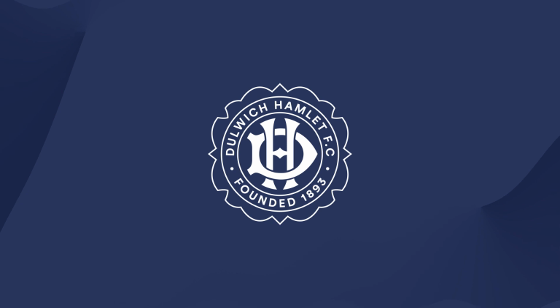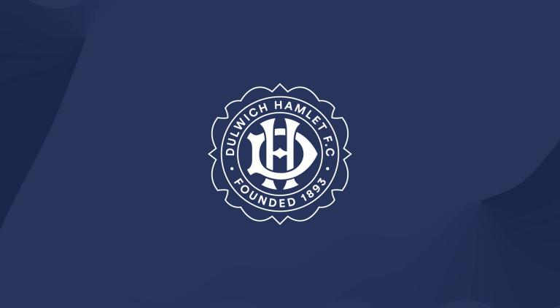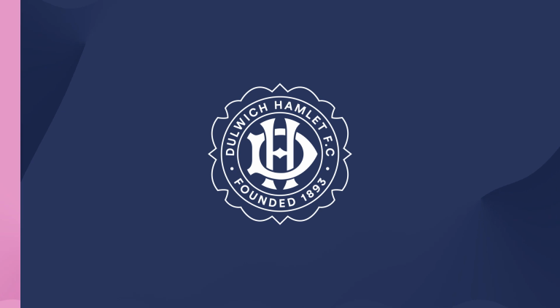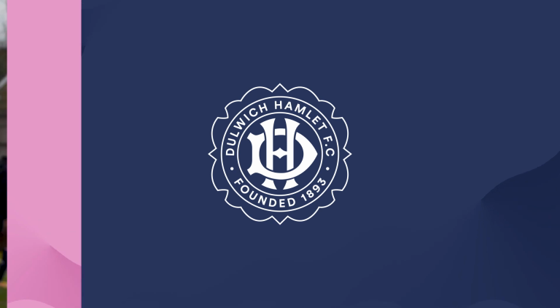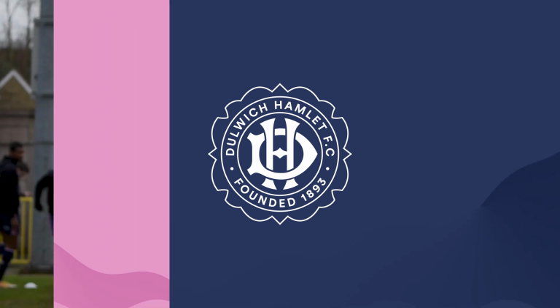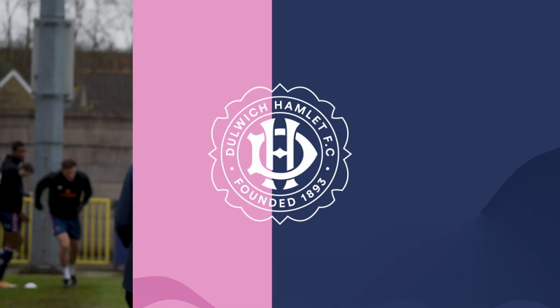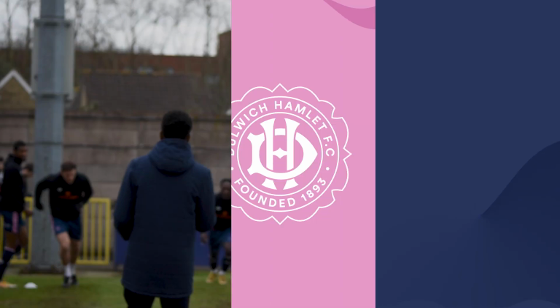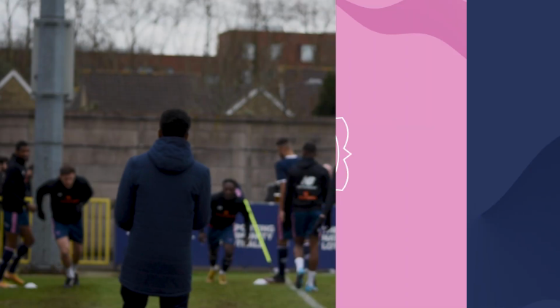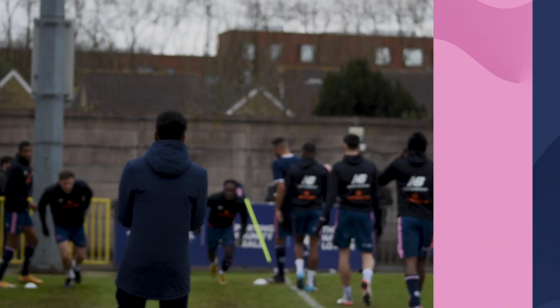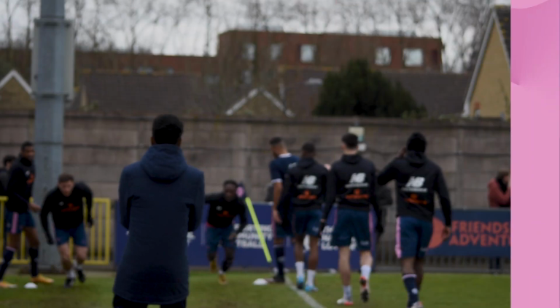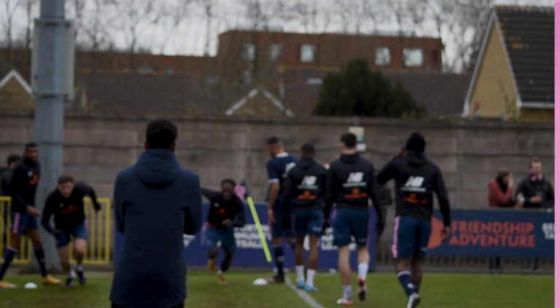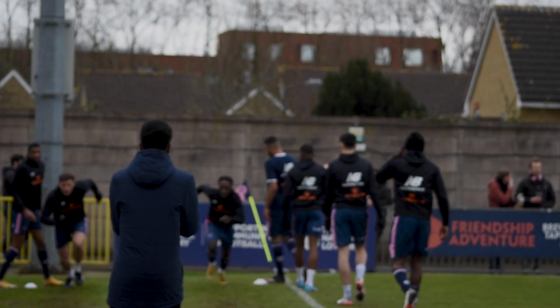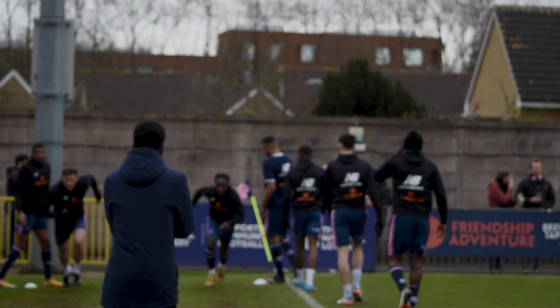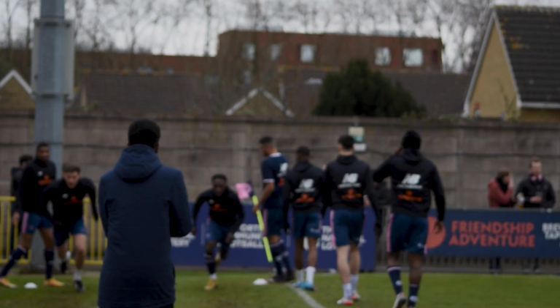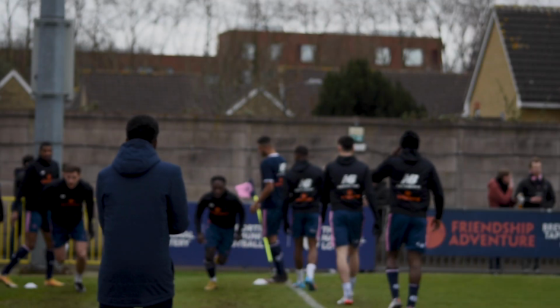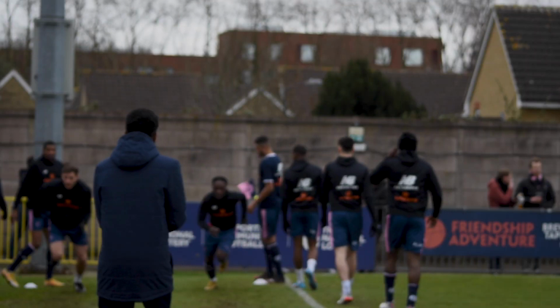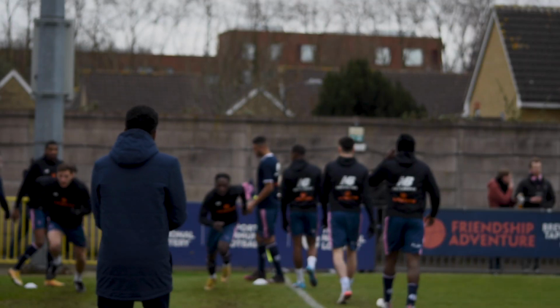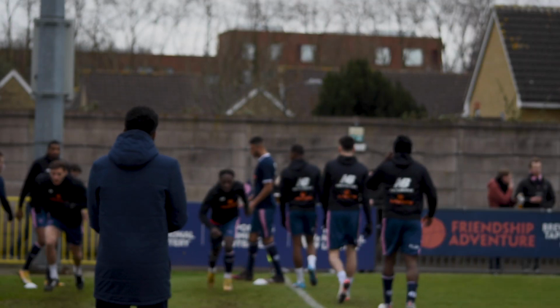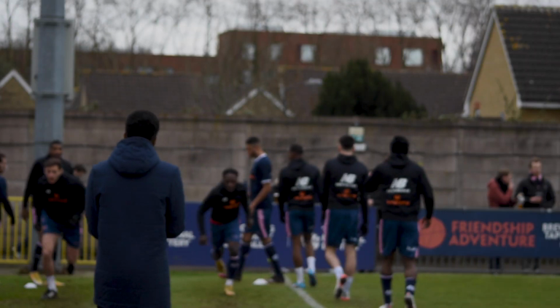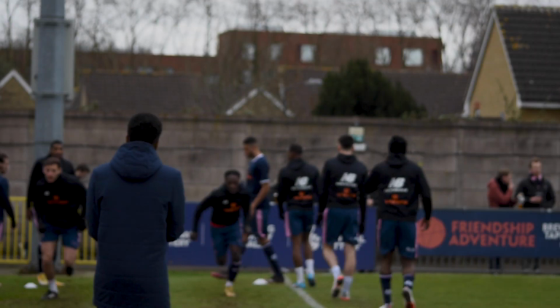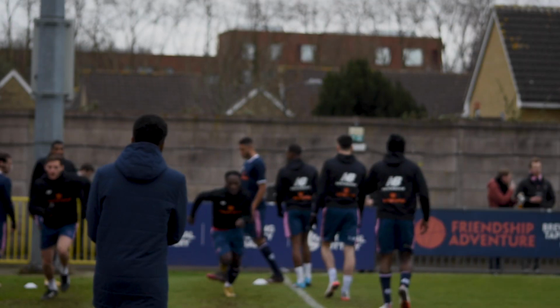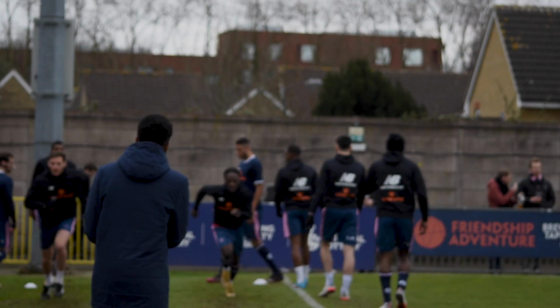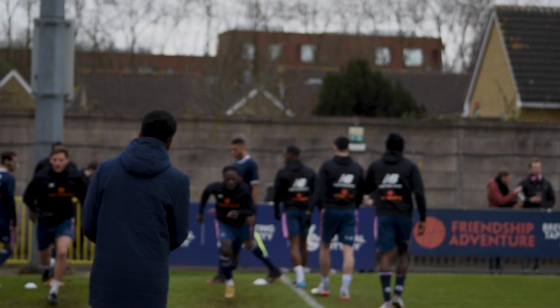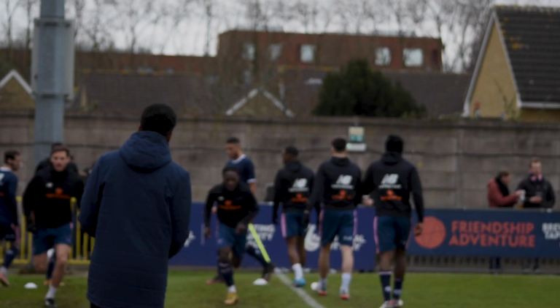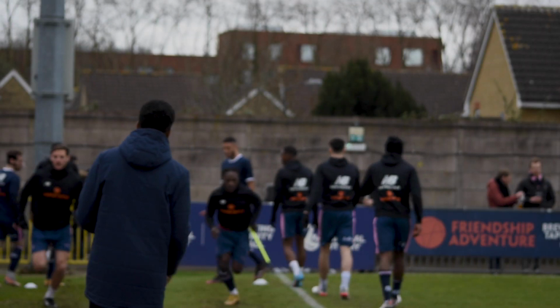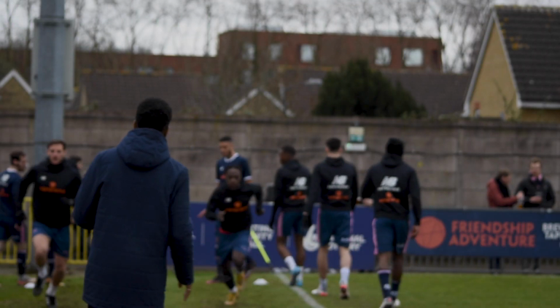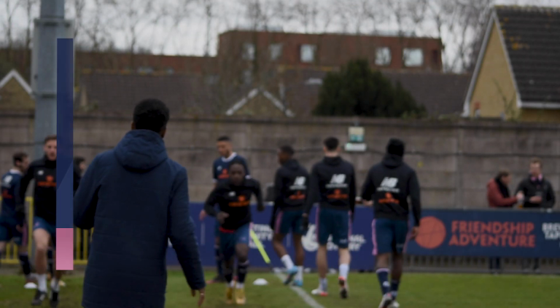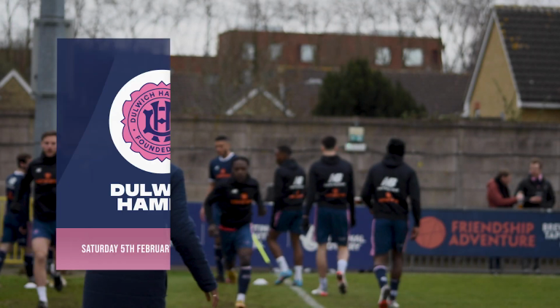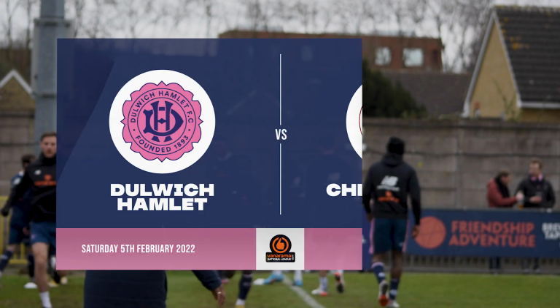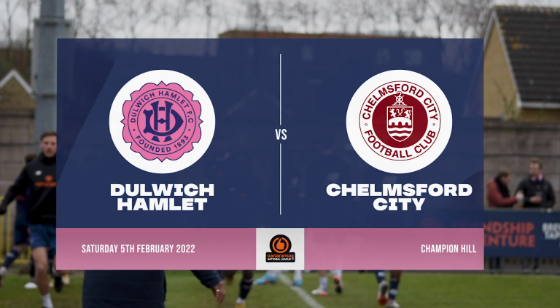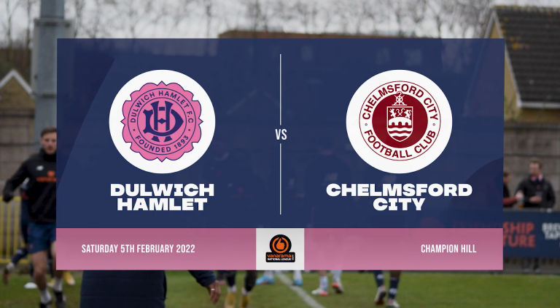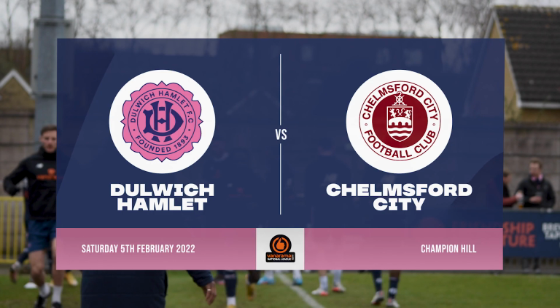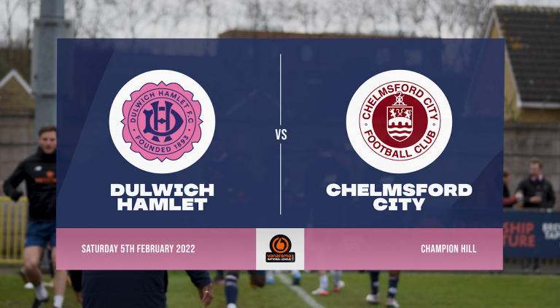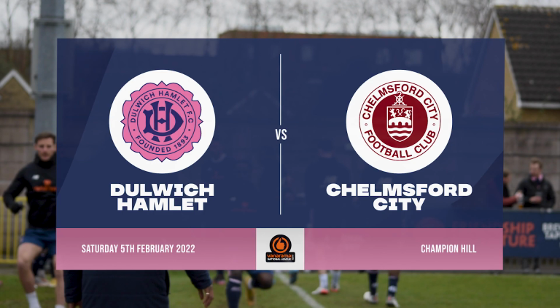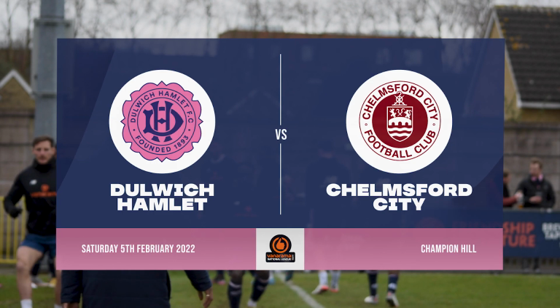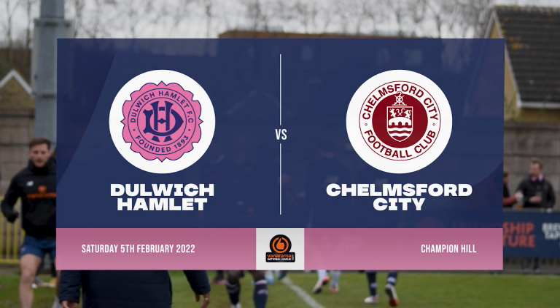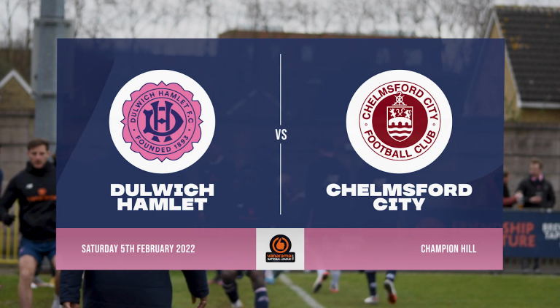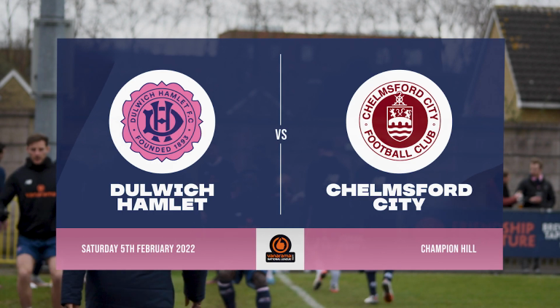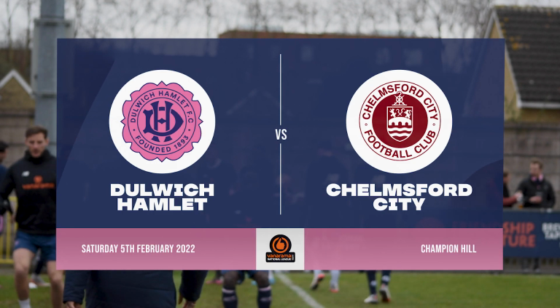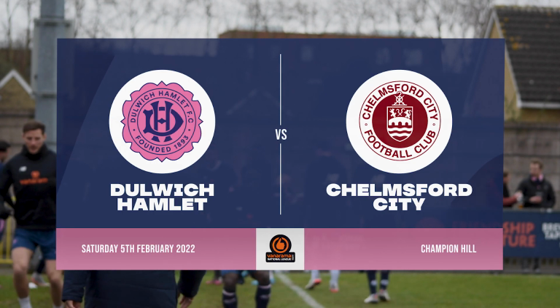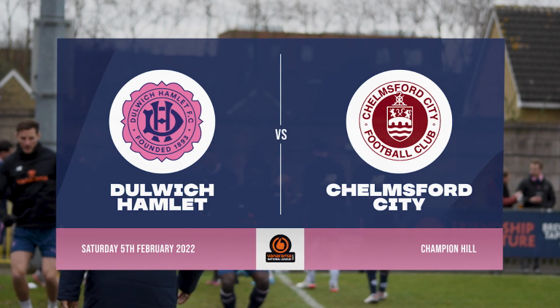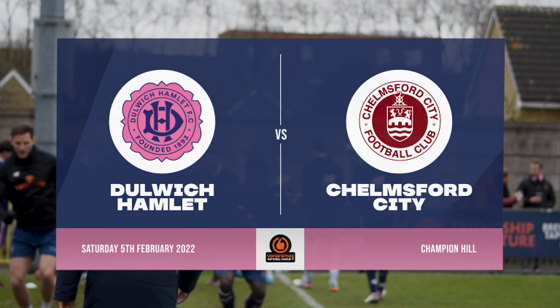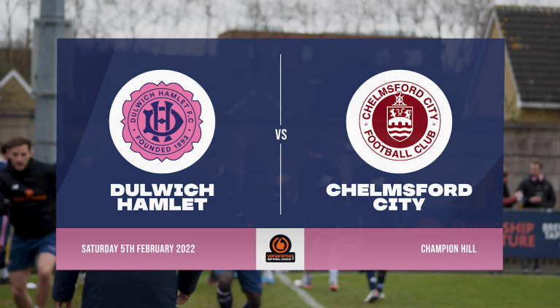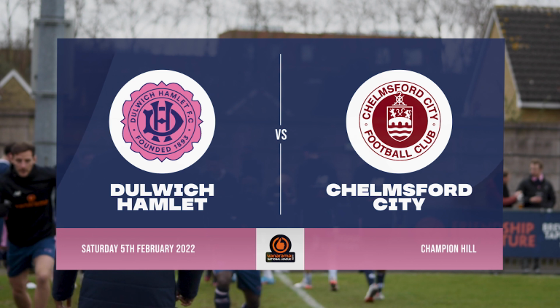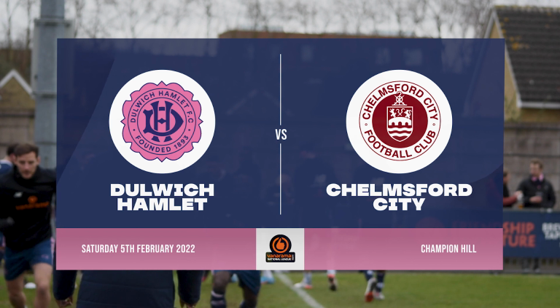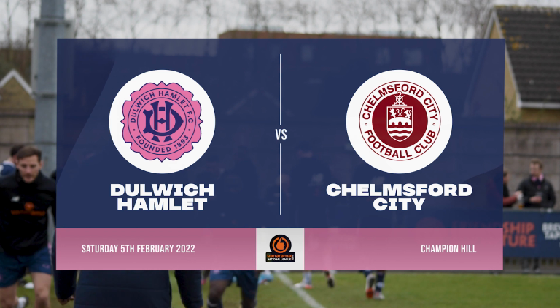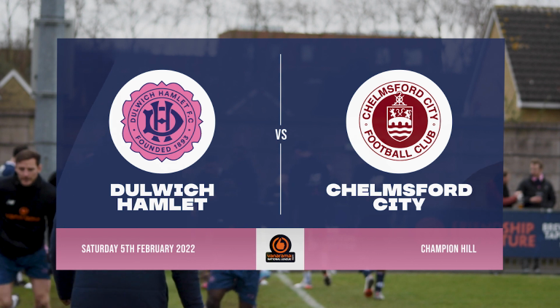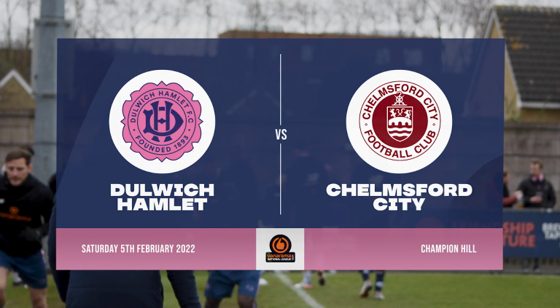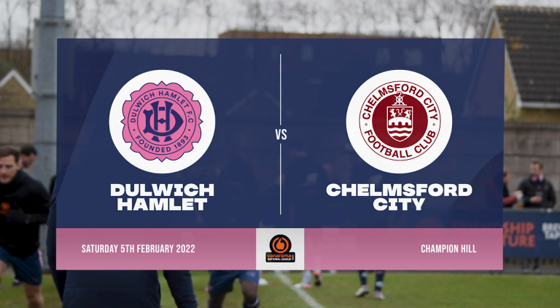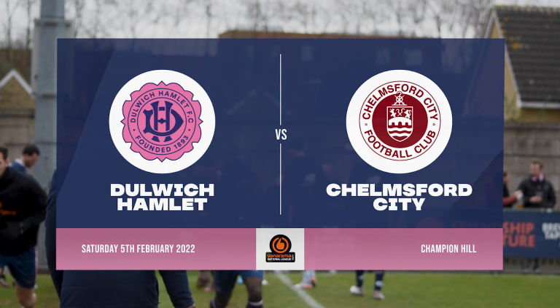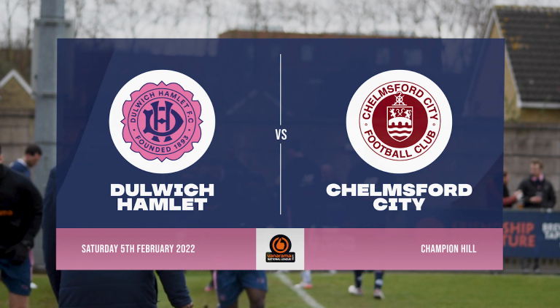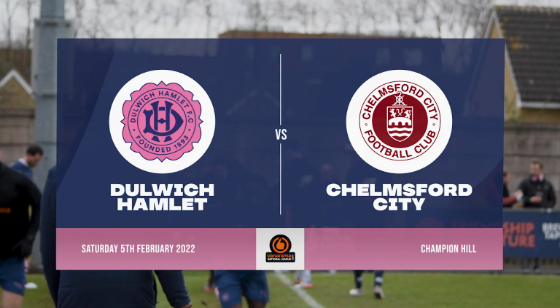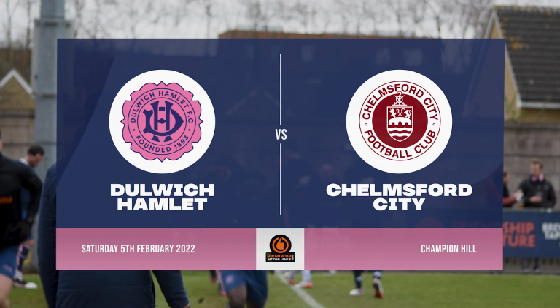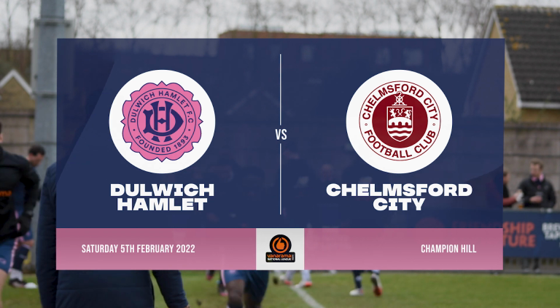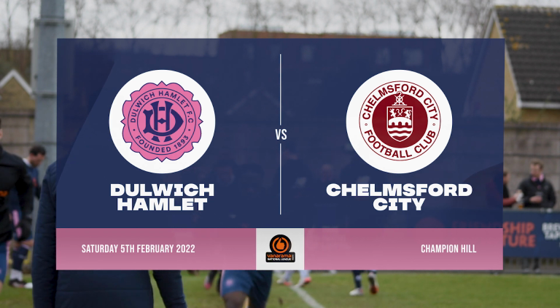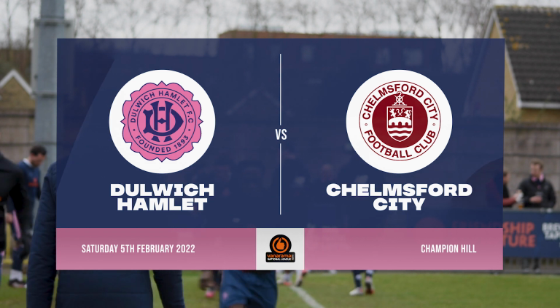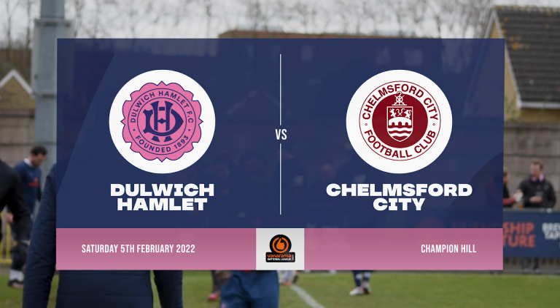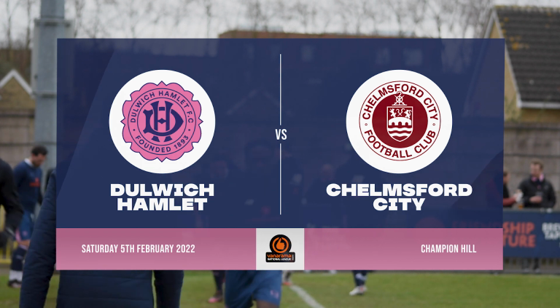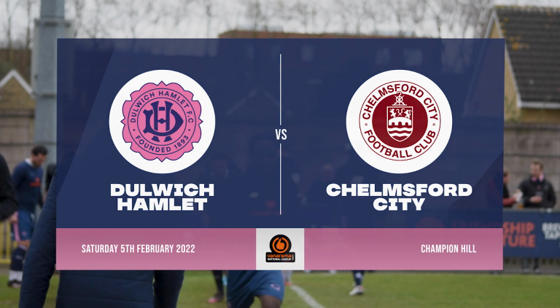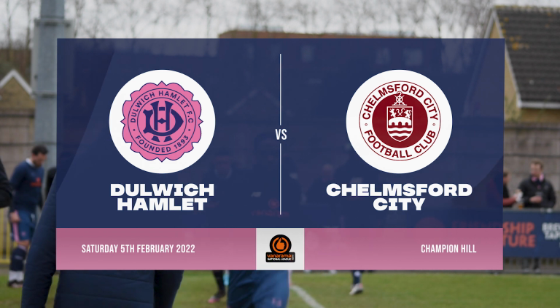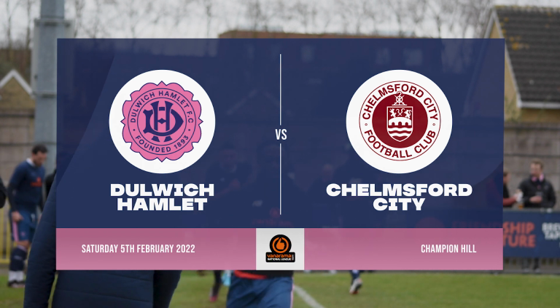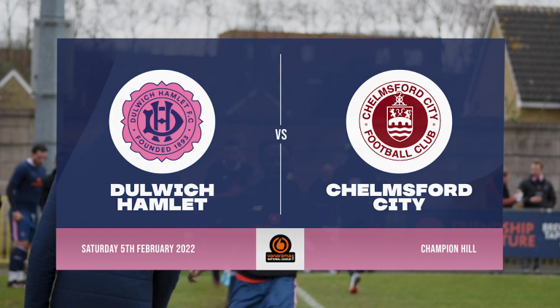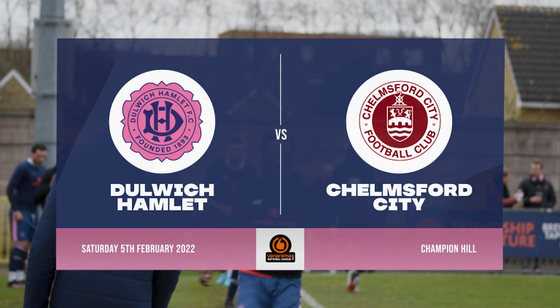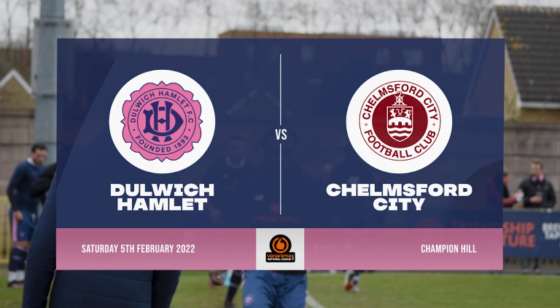Hello and welcome to Dulwich Hamlet Radio. This is Ryan Matthews with you here on Mixed Love for the National League South game between Dulwich Hamlet and Chelmsford City.